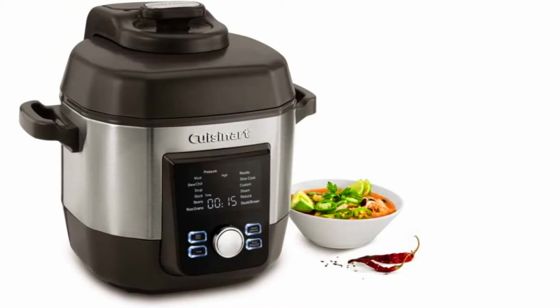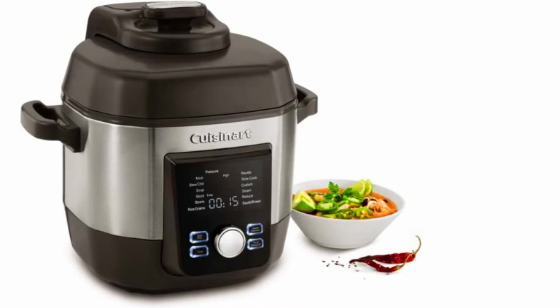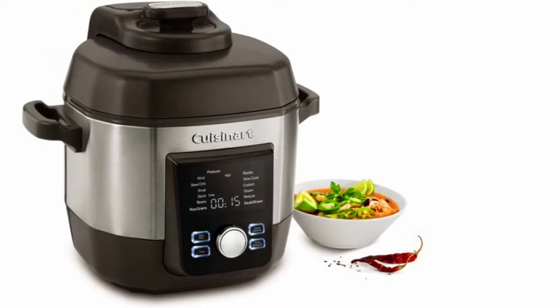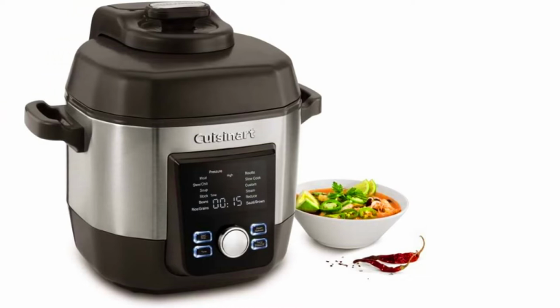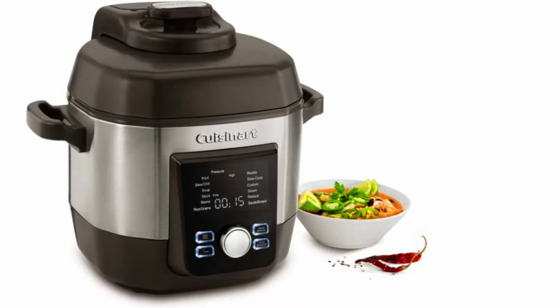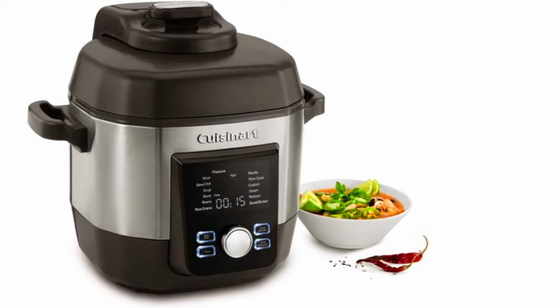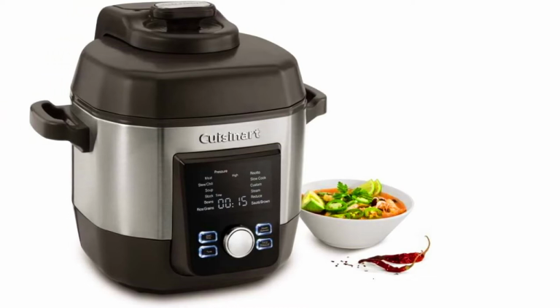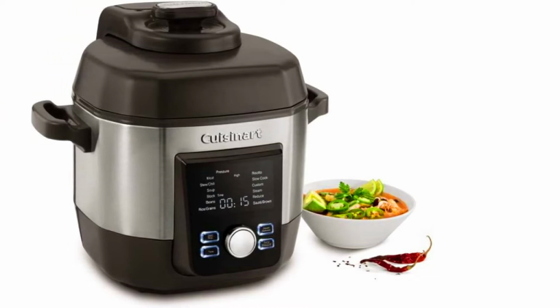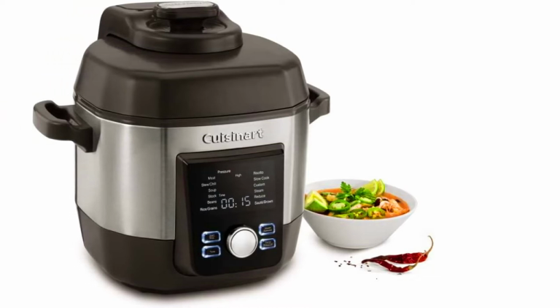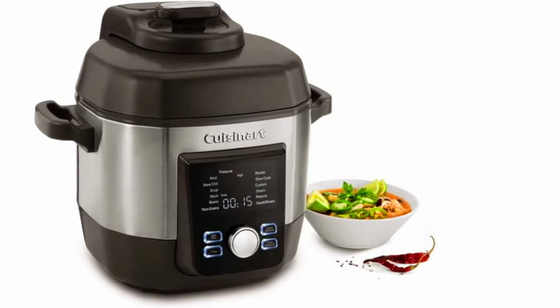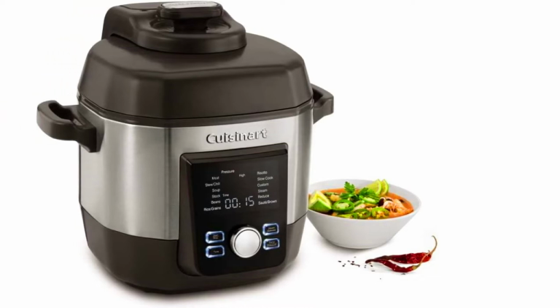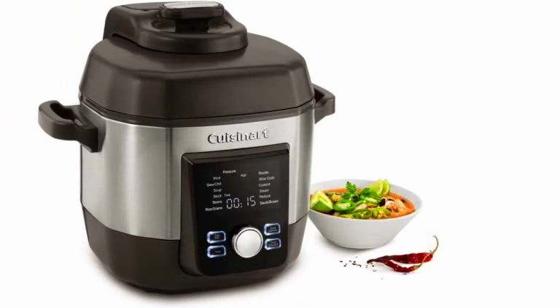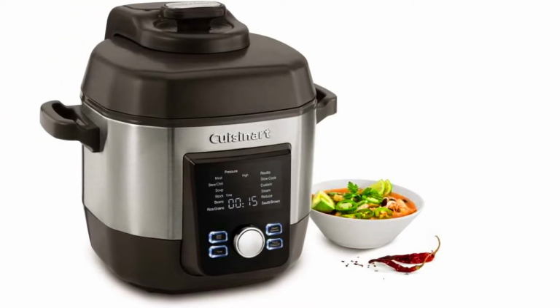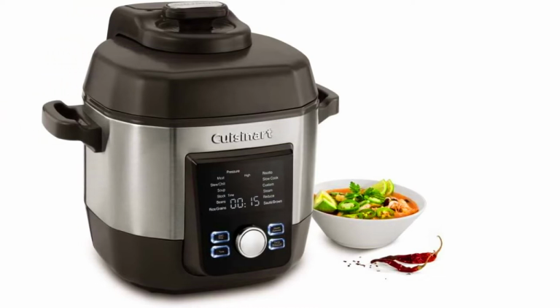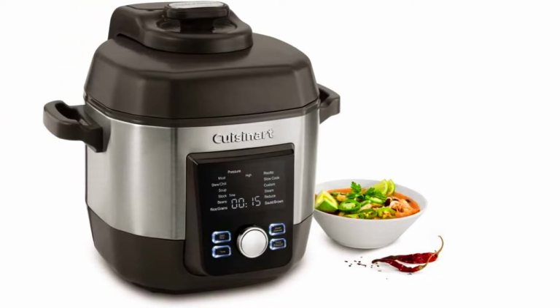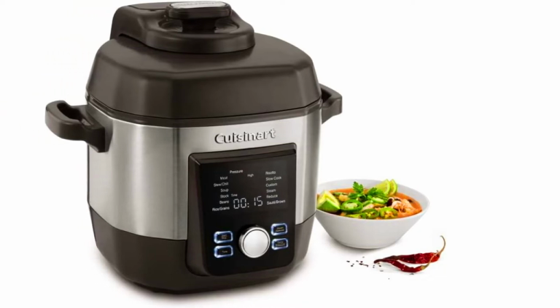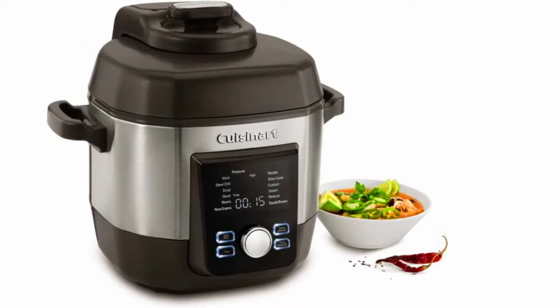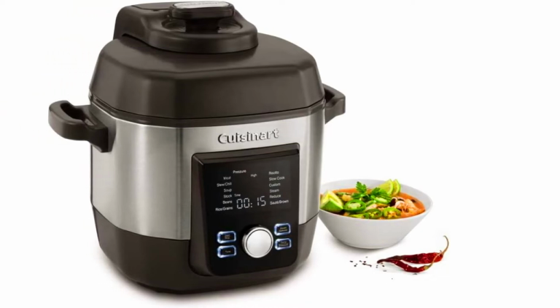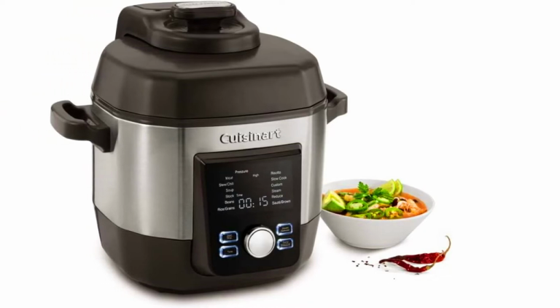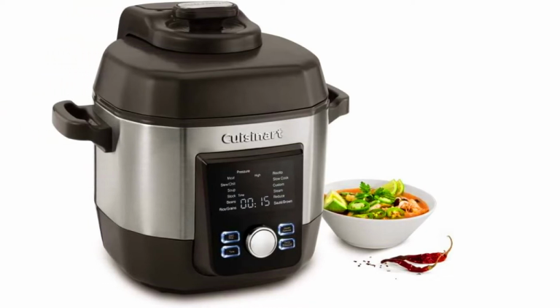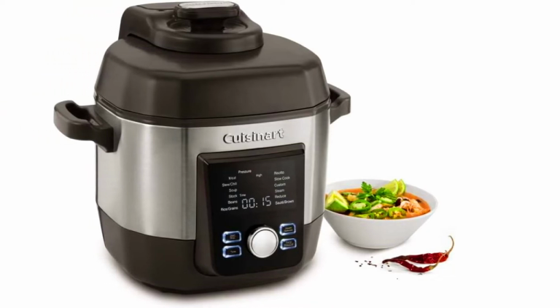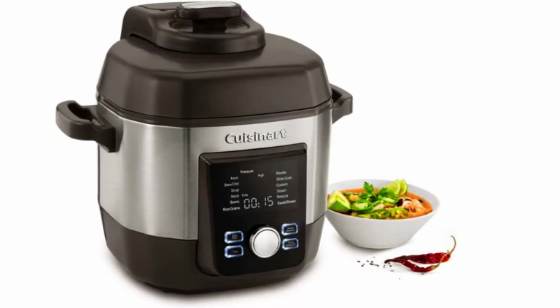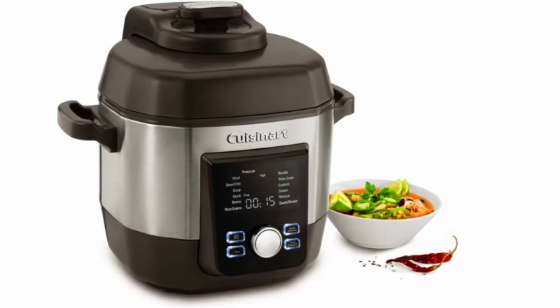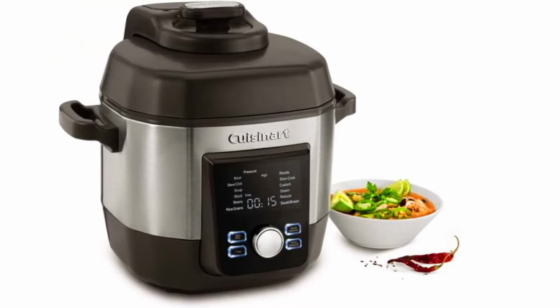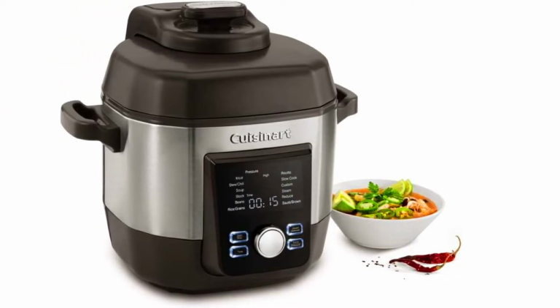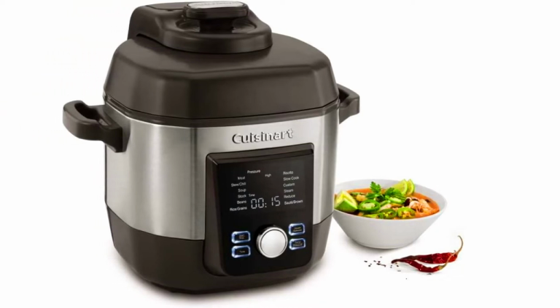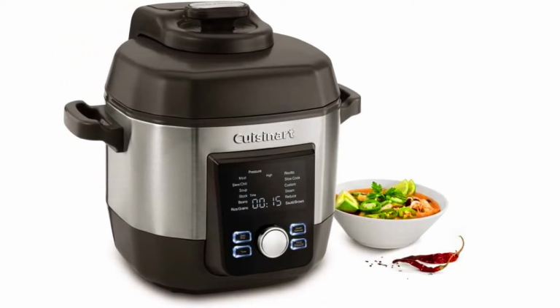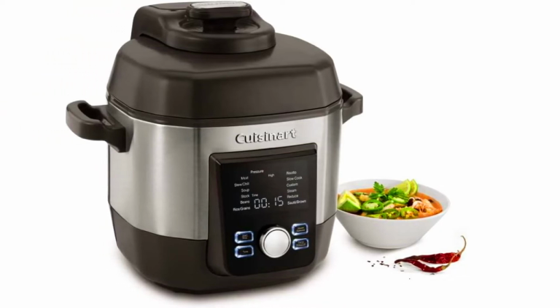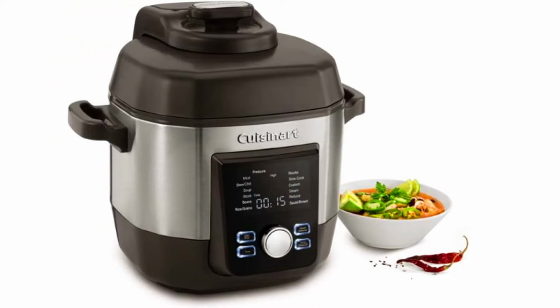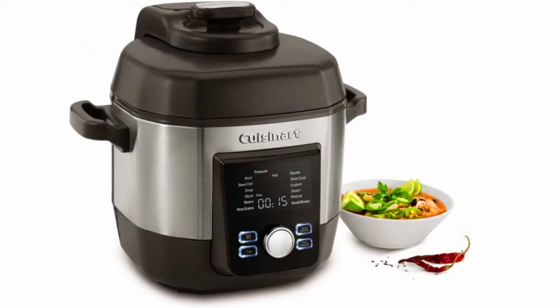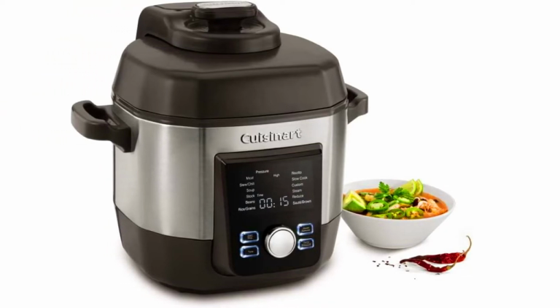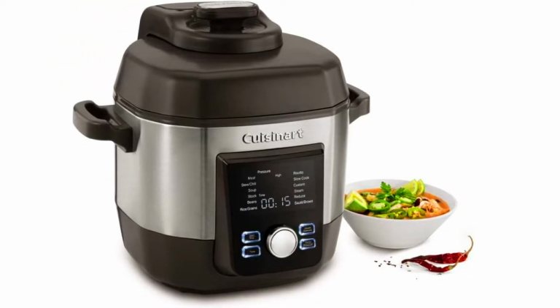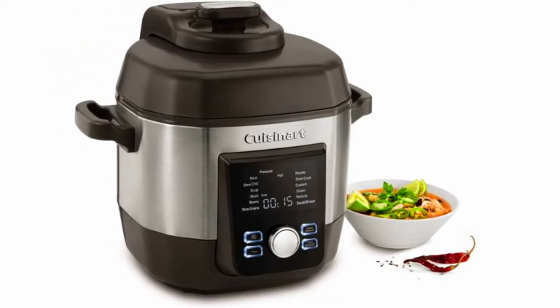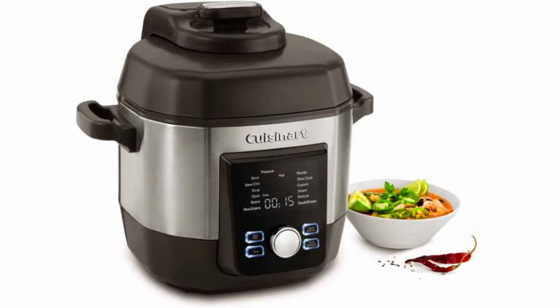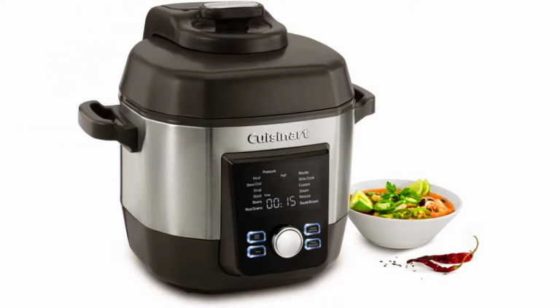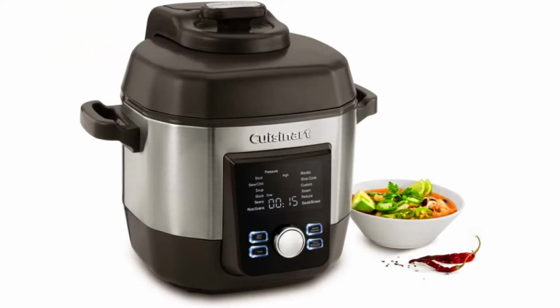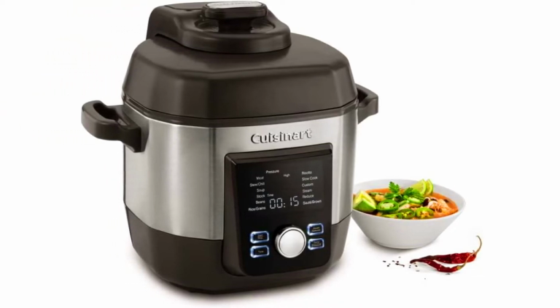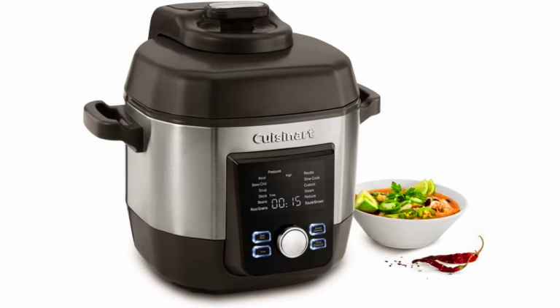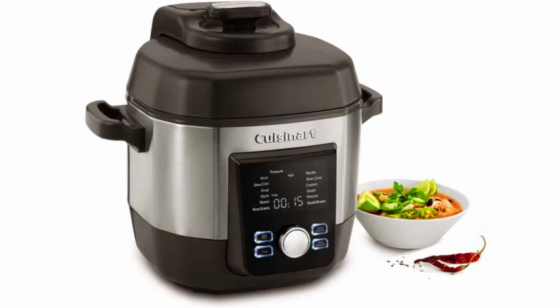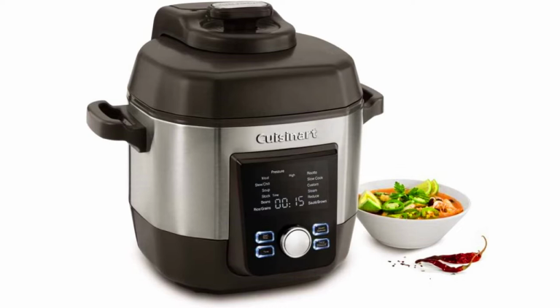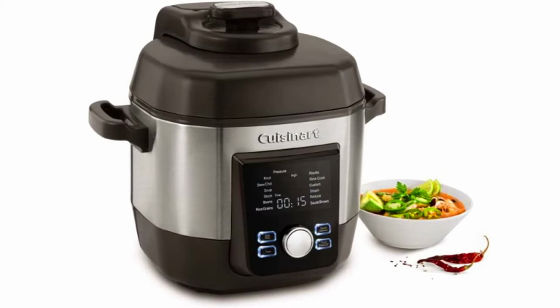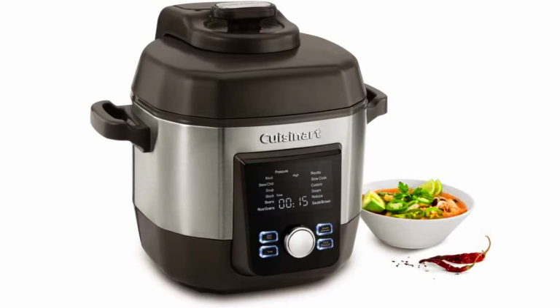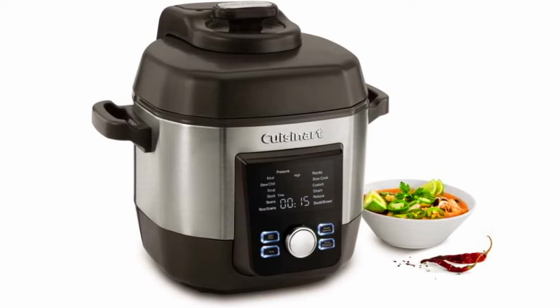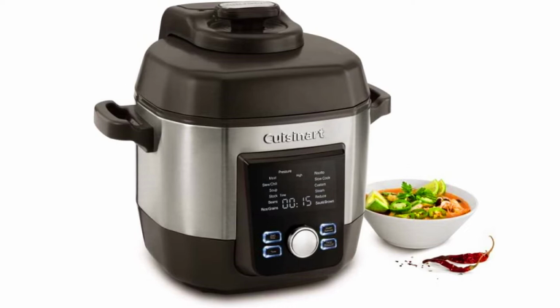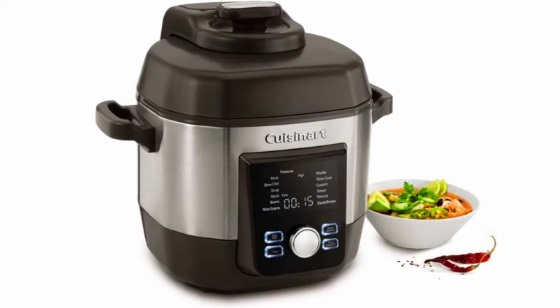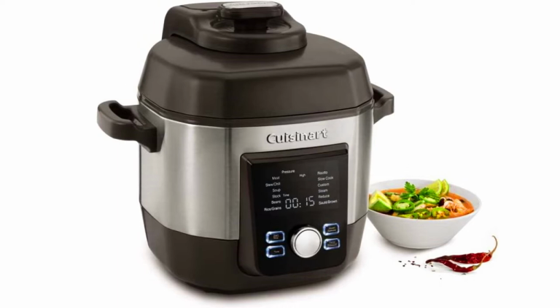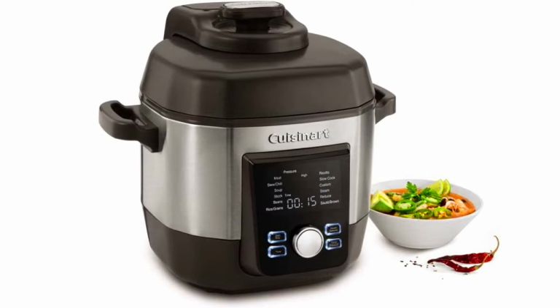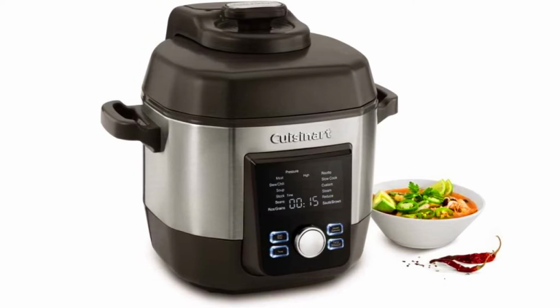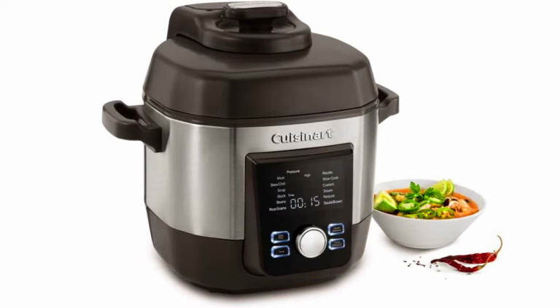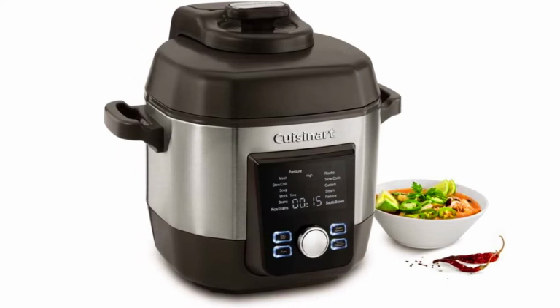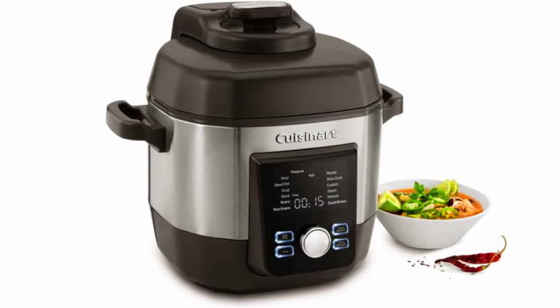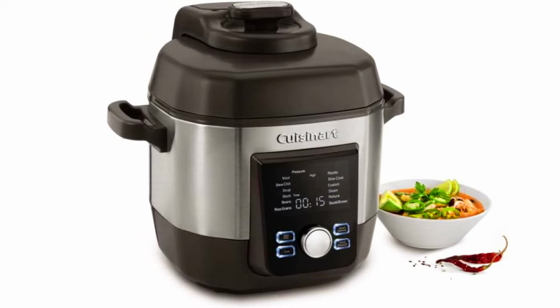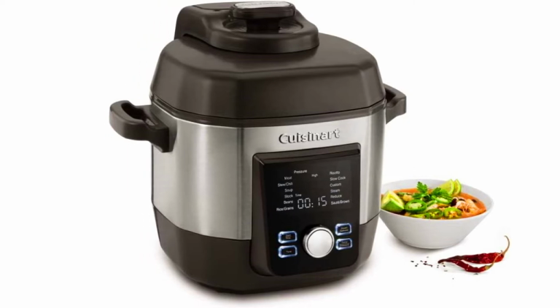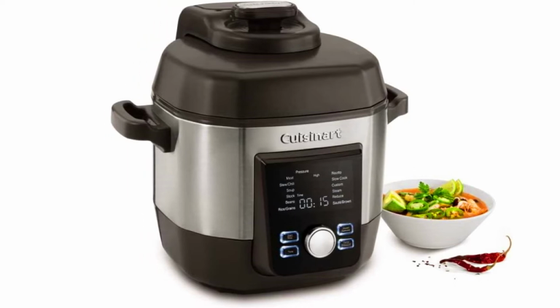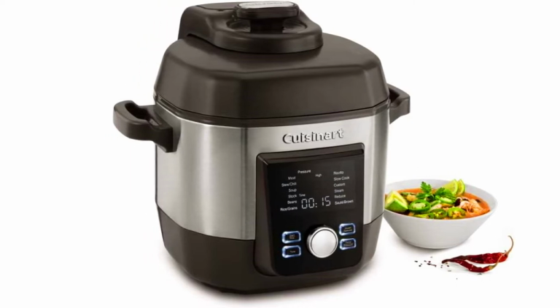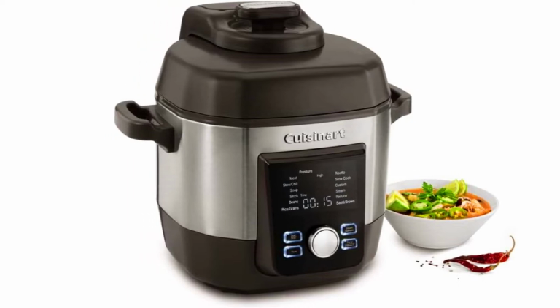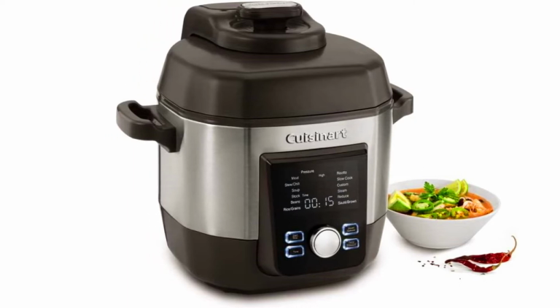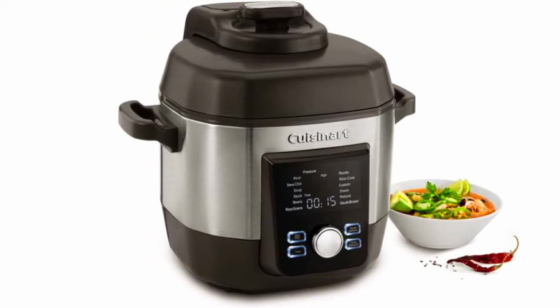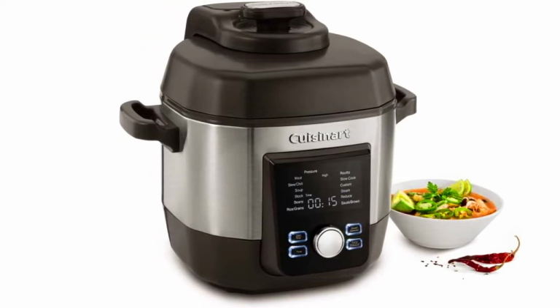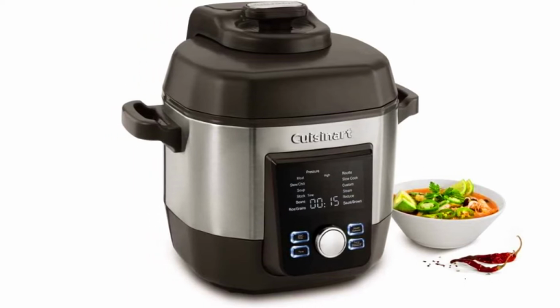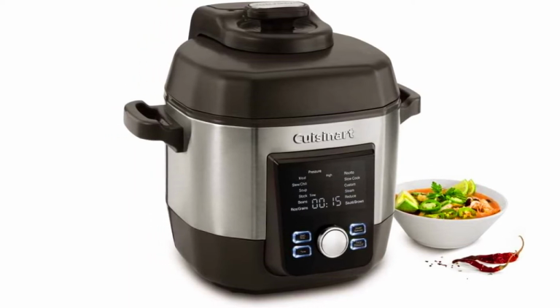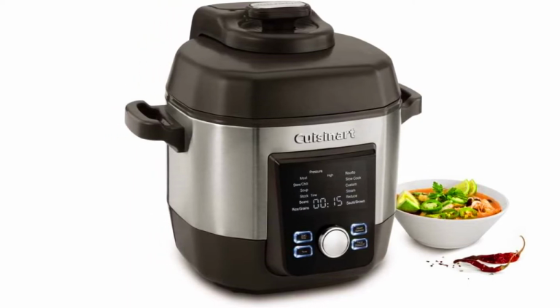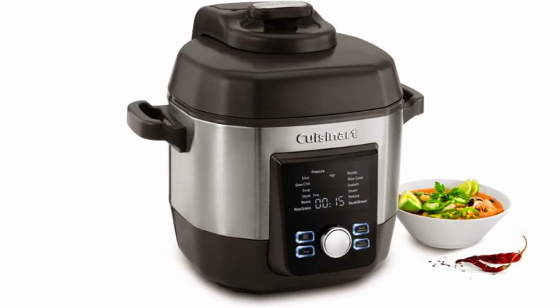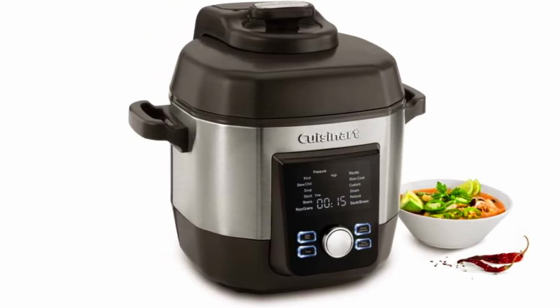Hello friends, how are you all? In today's video we will discuss 5 best multi-cookers tested by Food Network Kitchen.